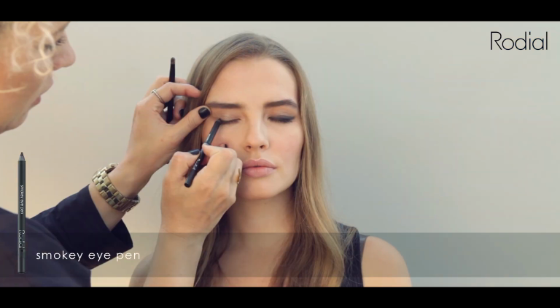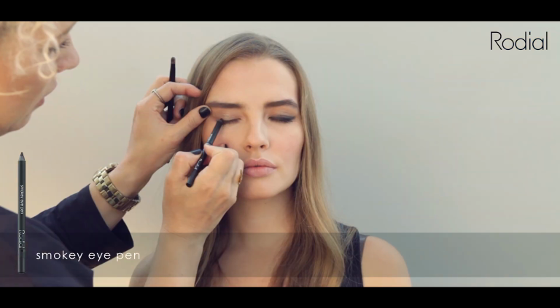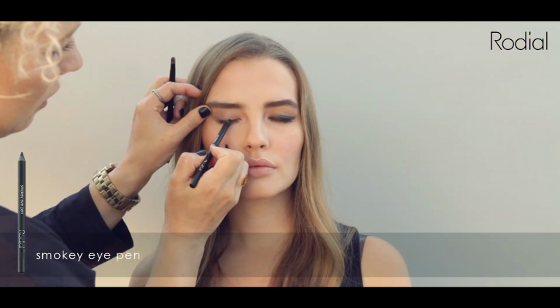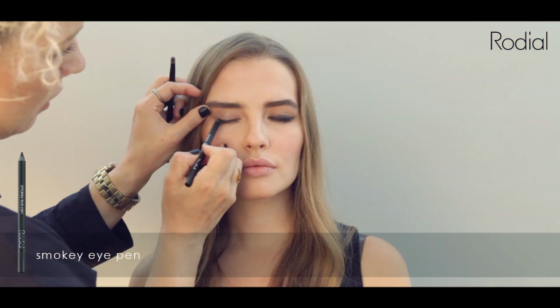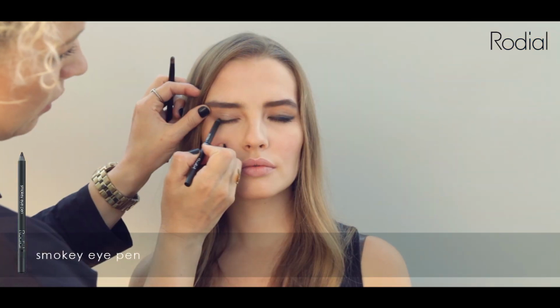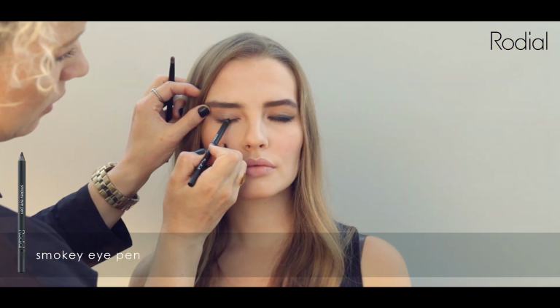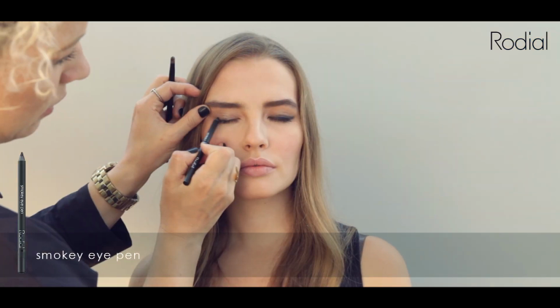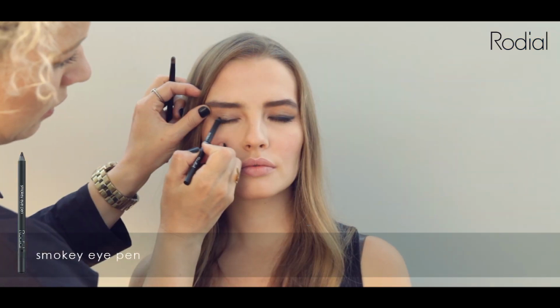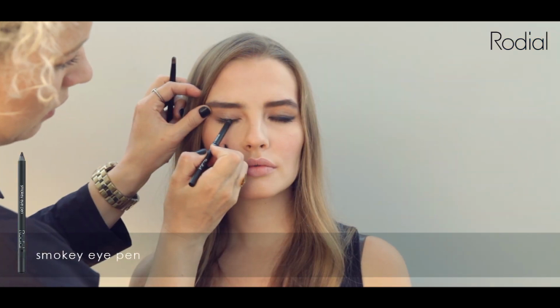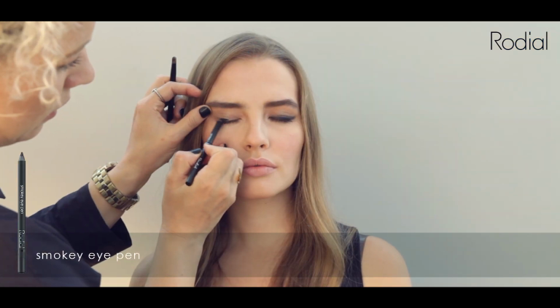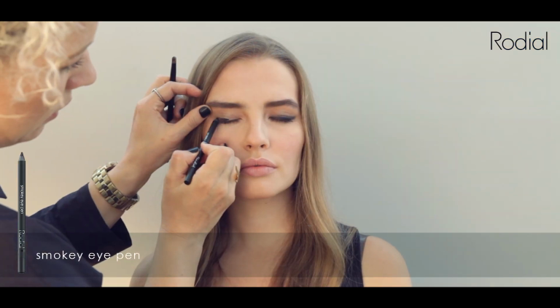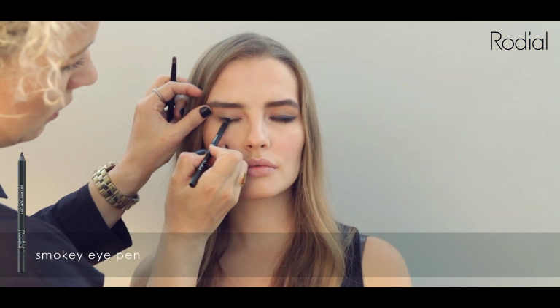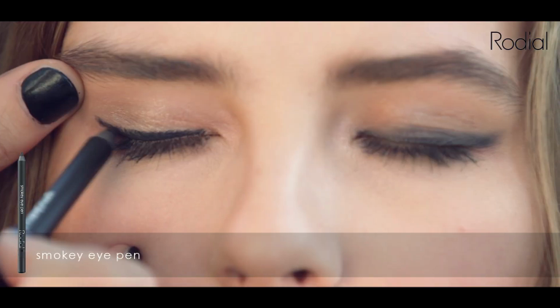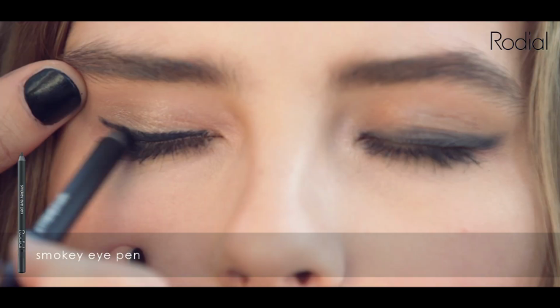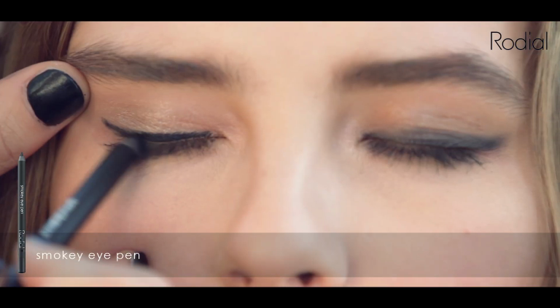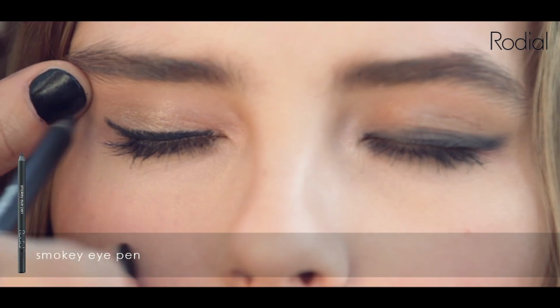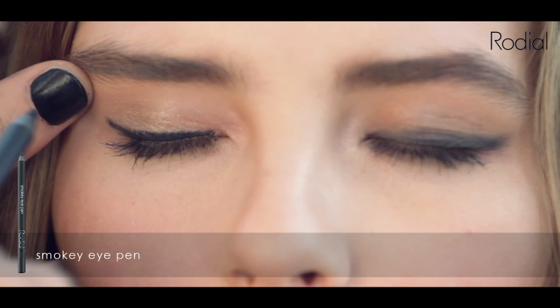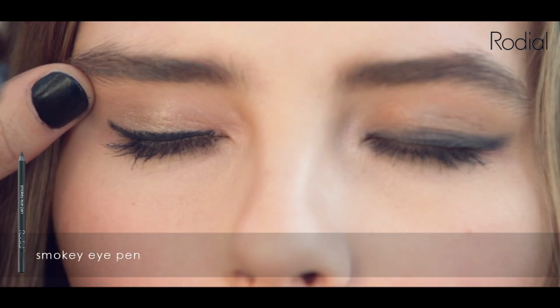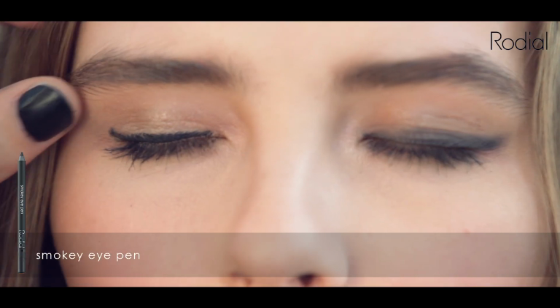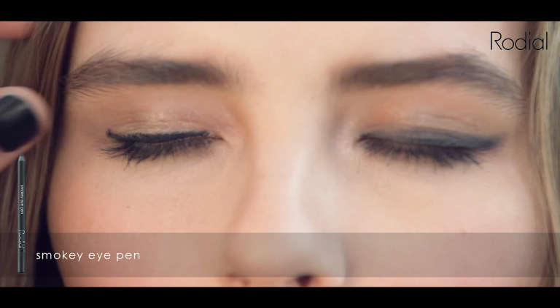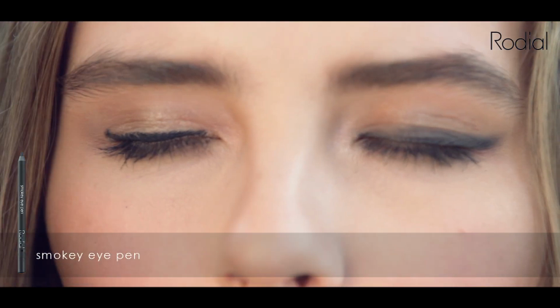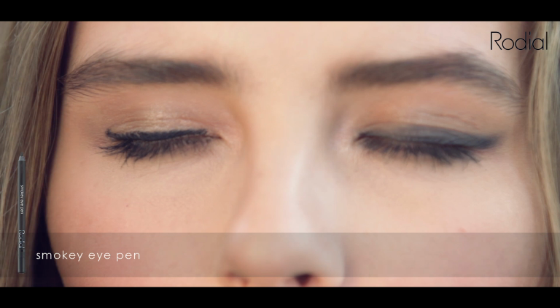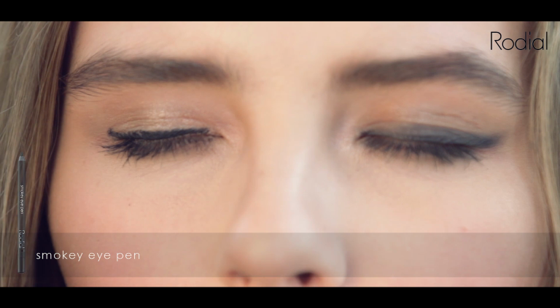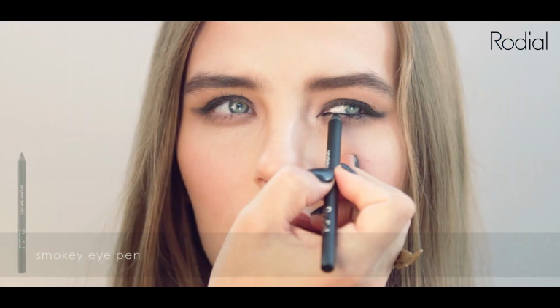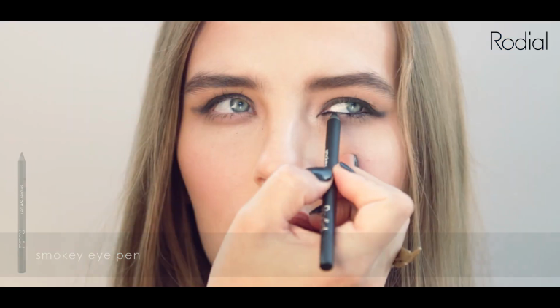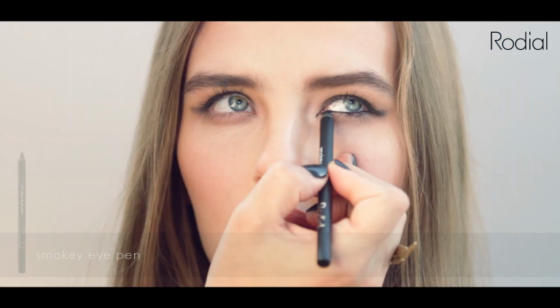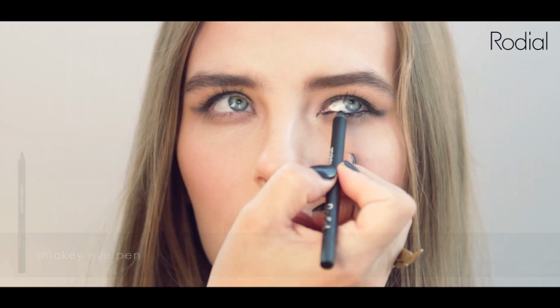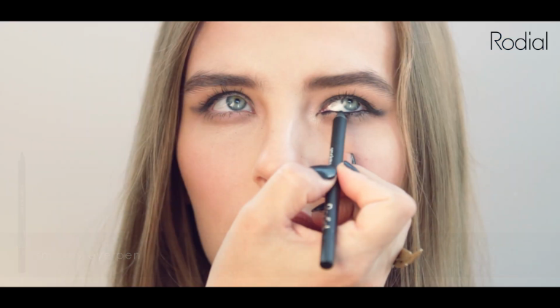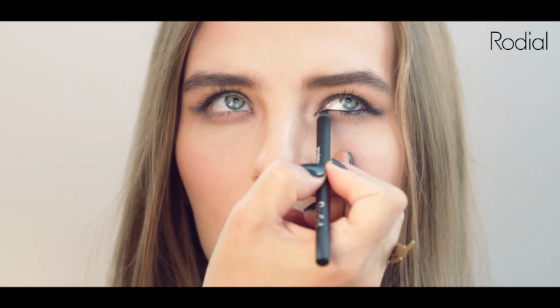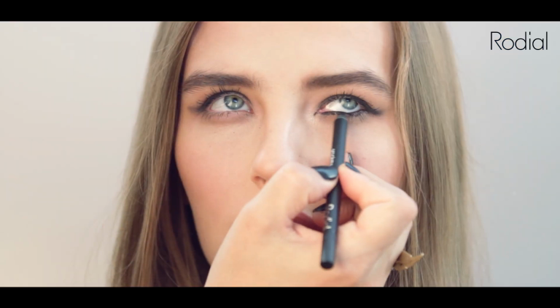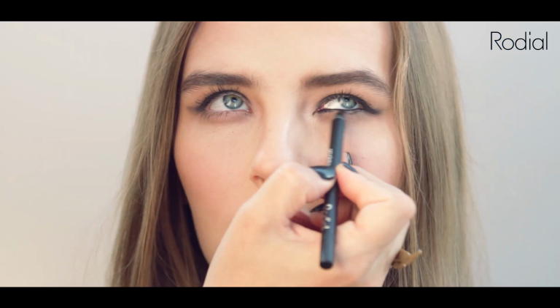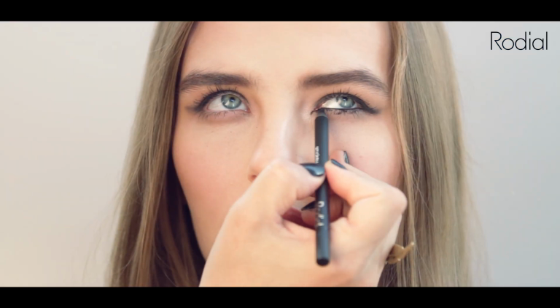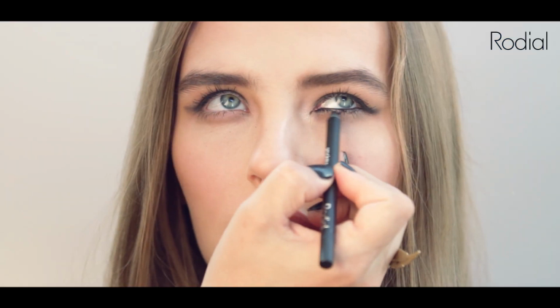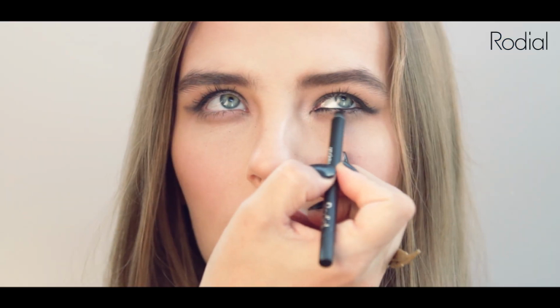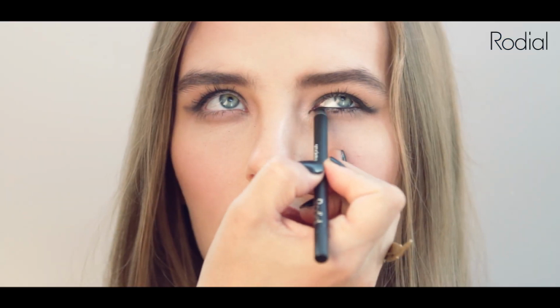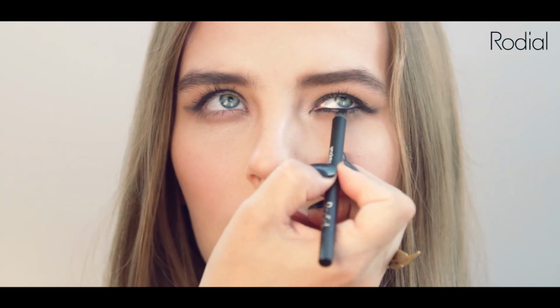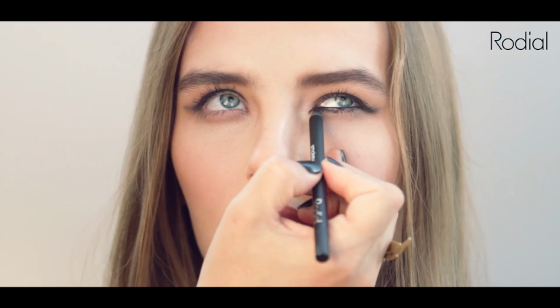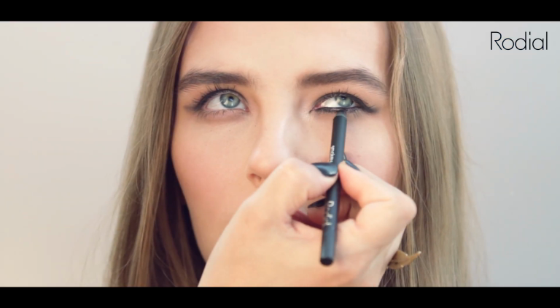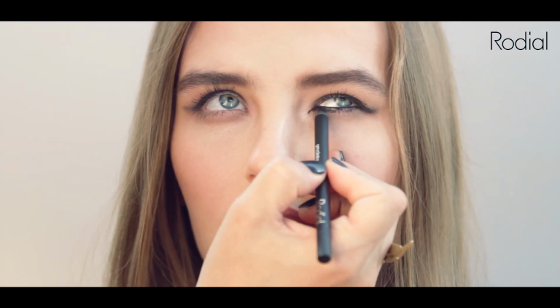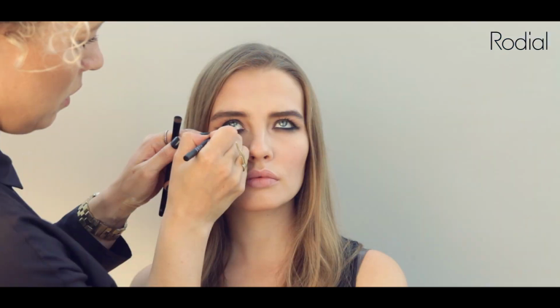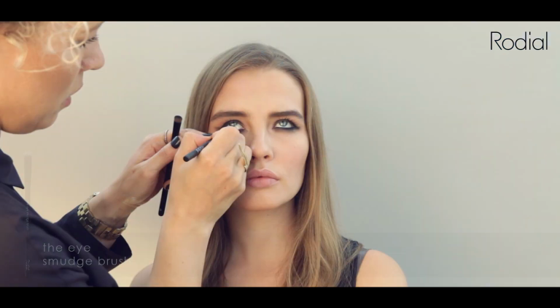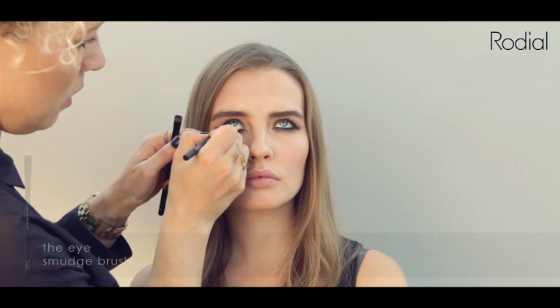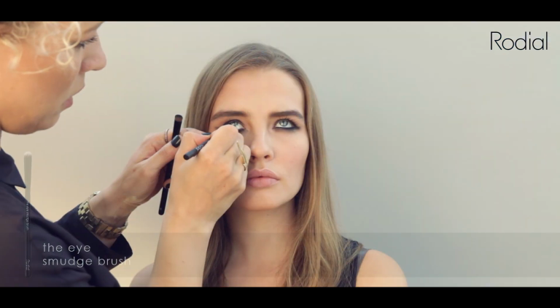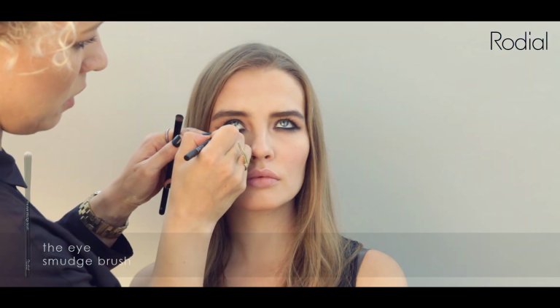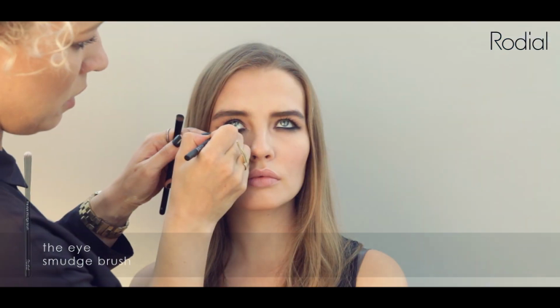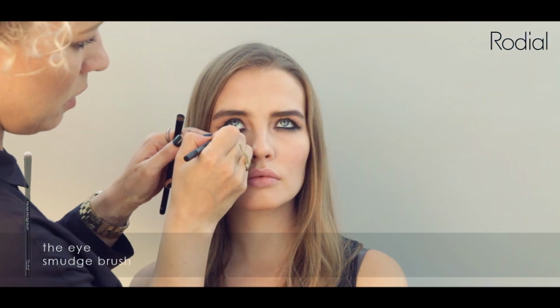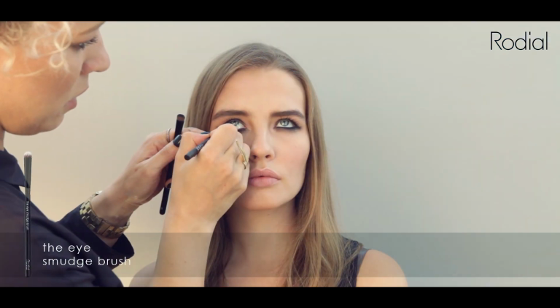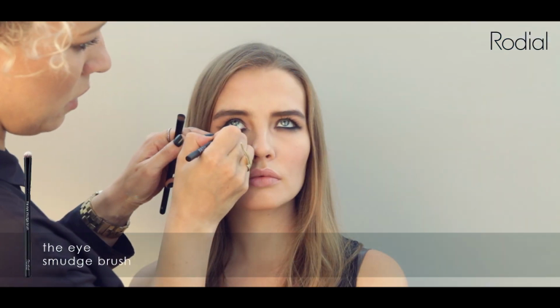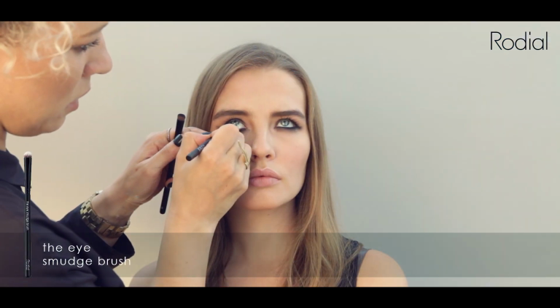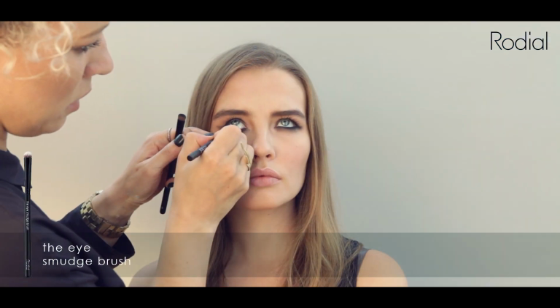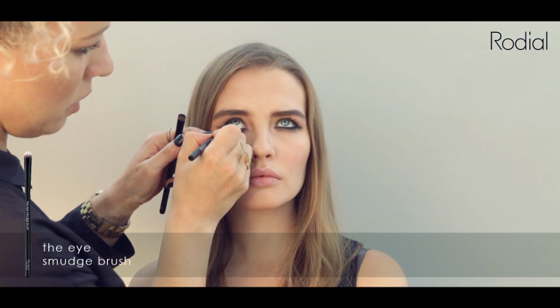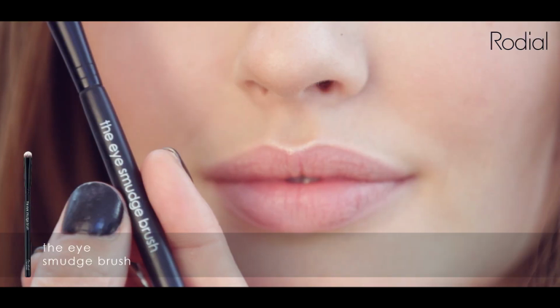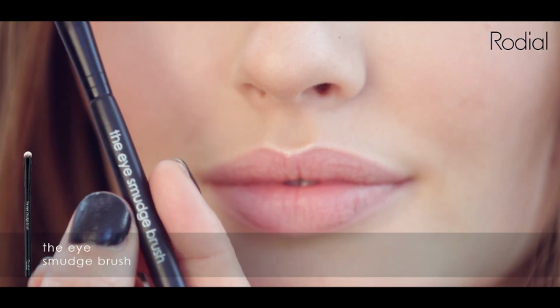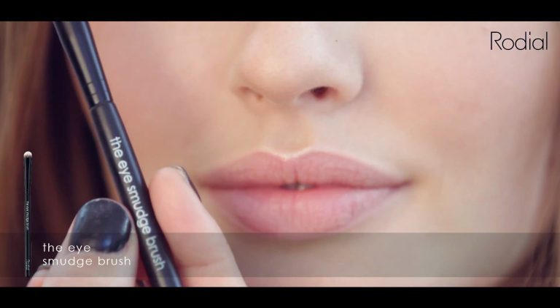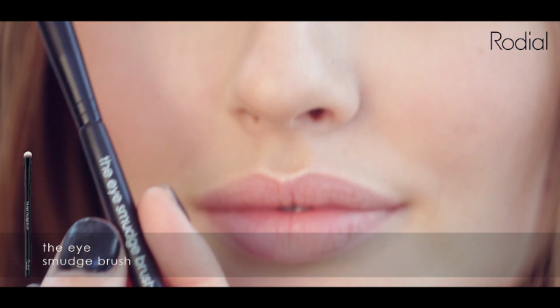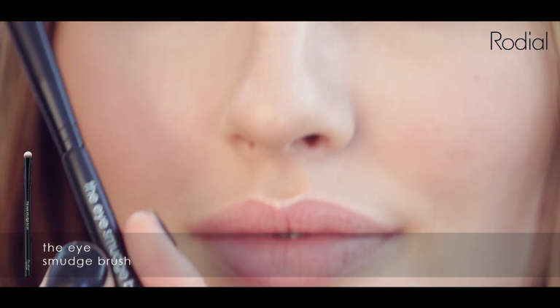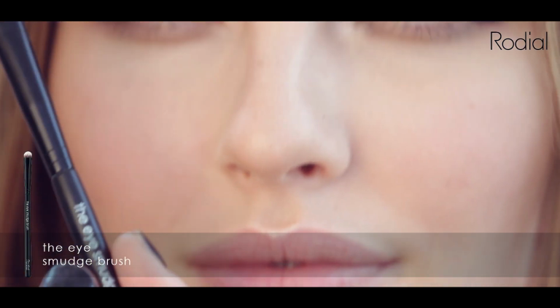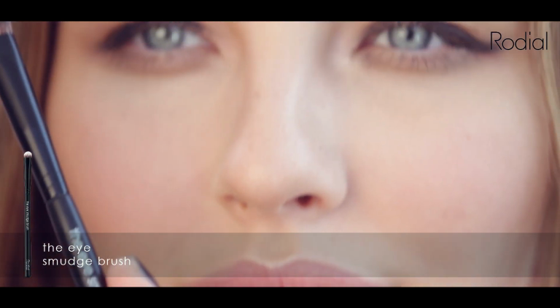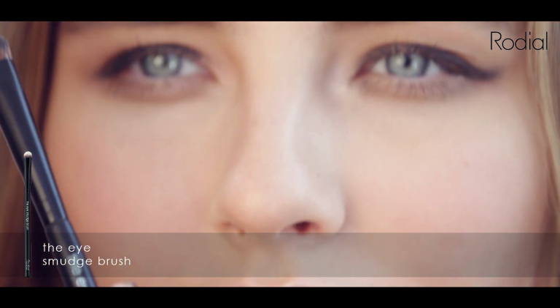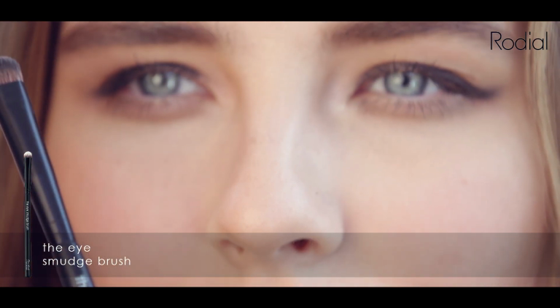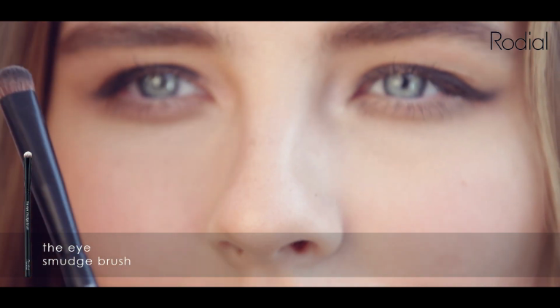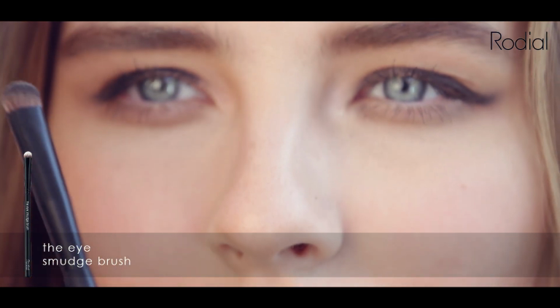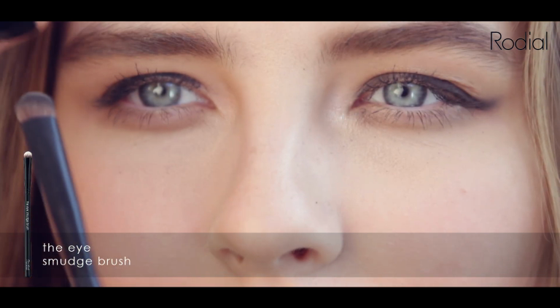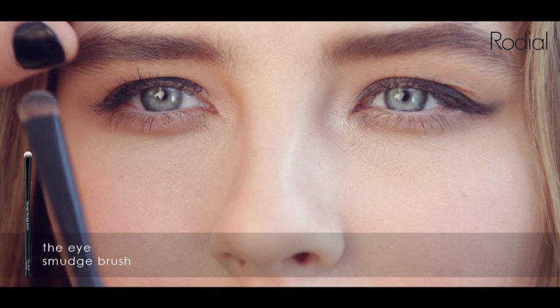Define your eyes using the smoky eye pen — apply close to the lash line and, using your eye smudge brush, blend to create the perfect smoke.